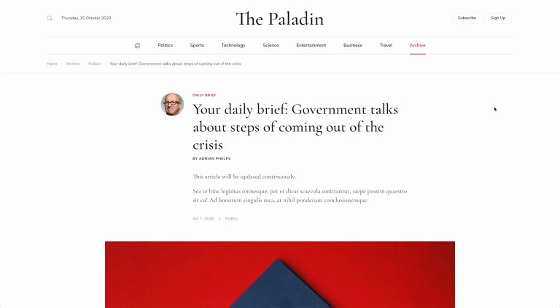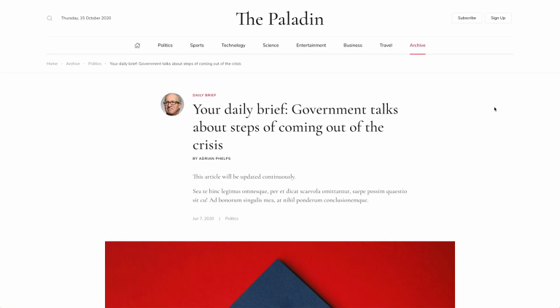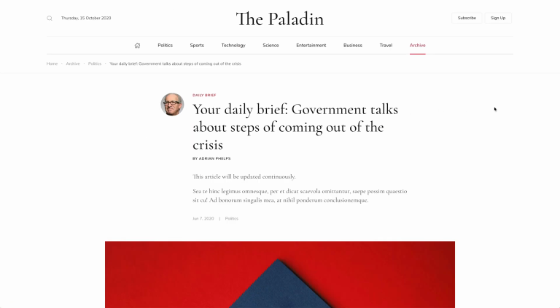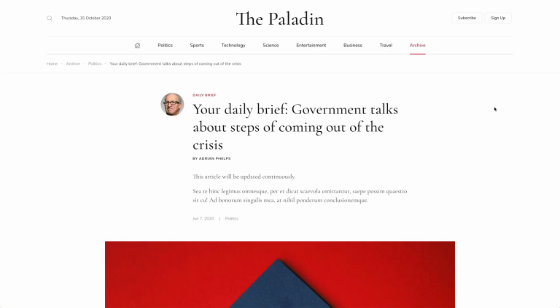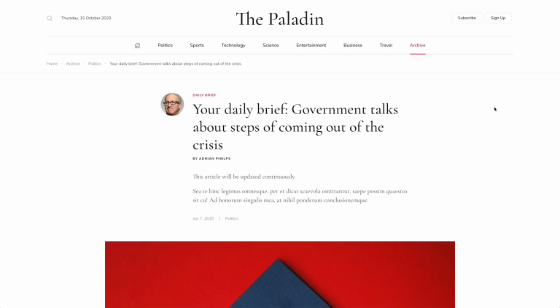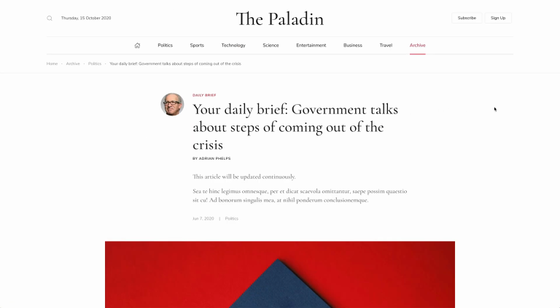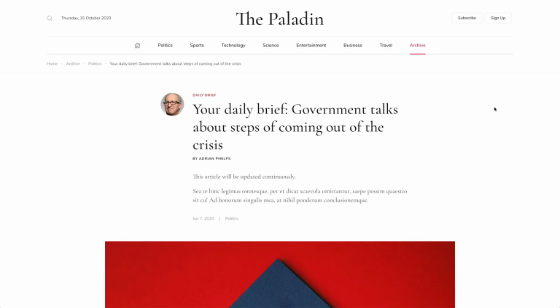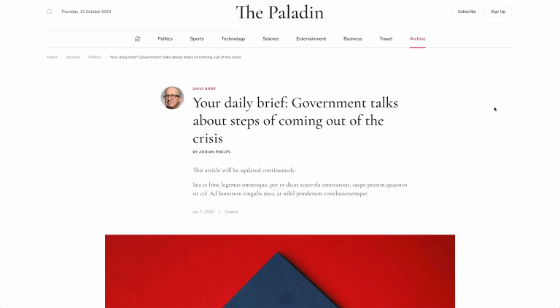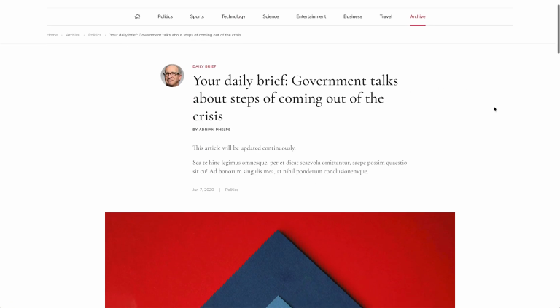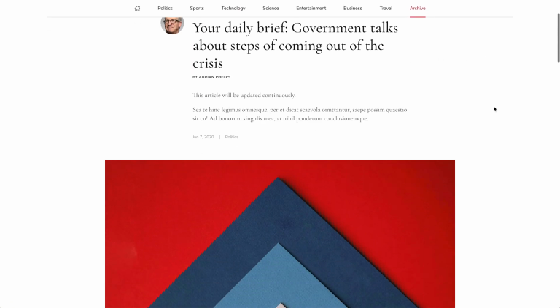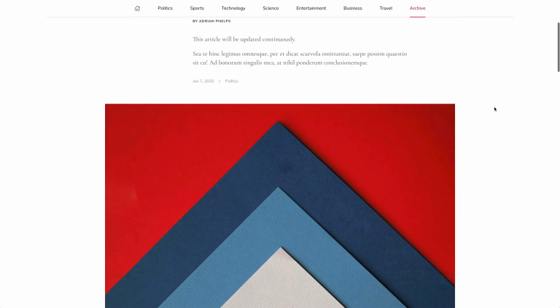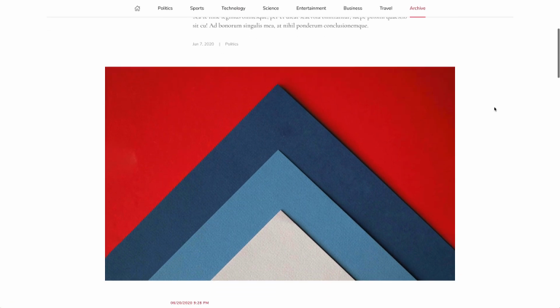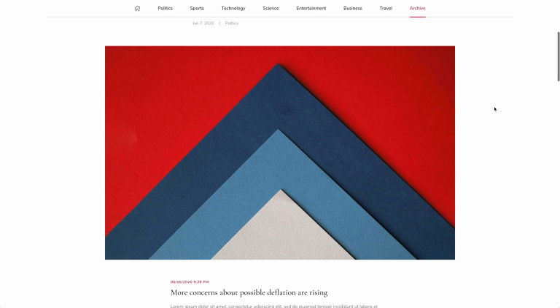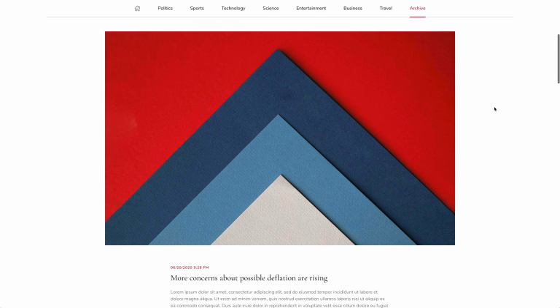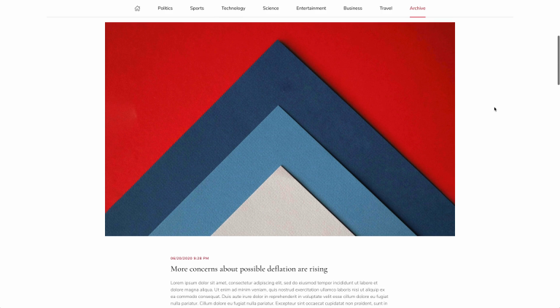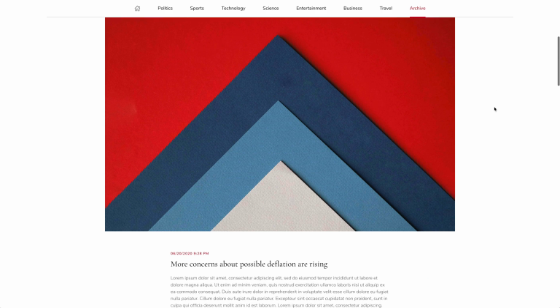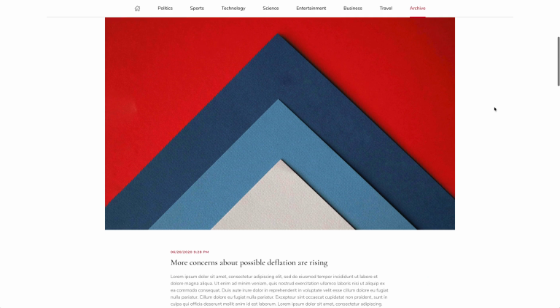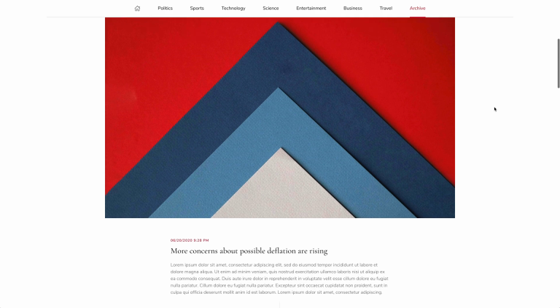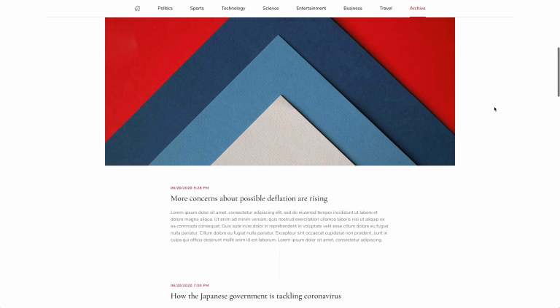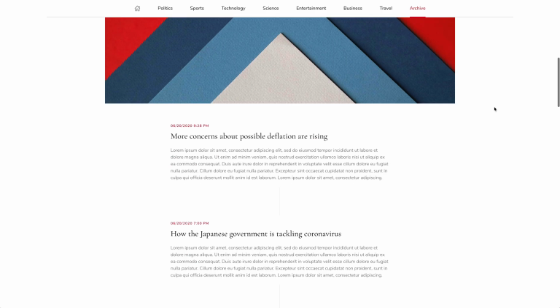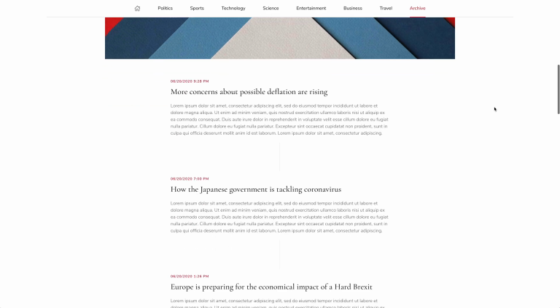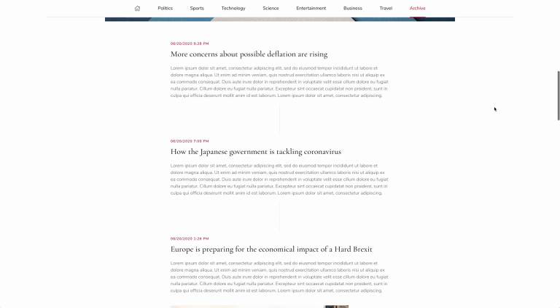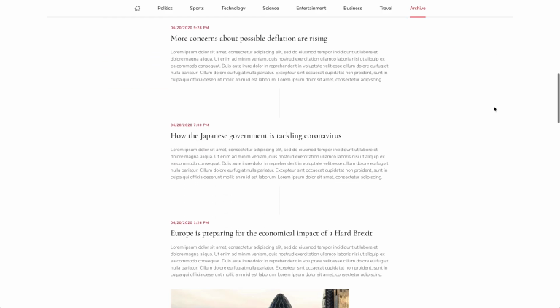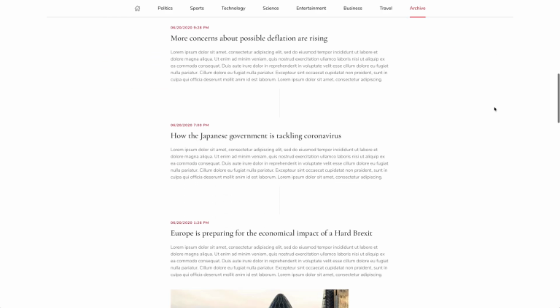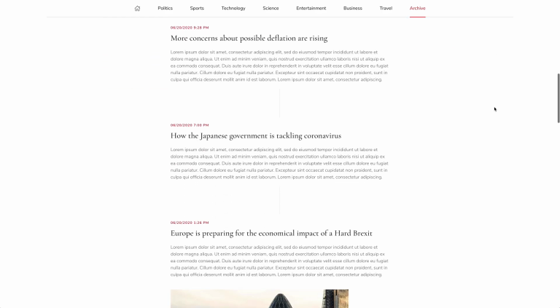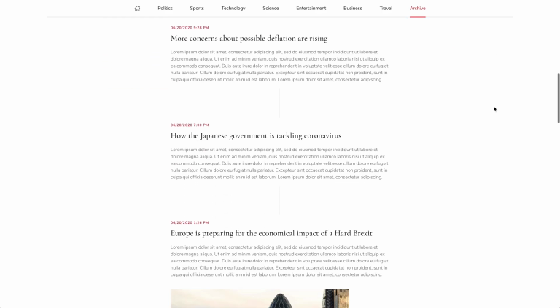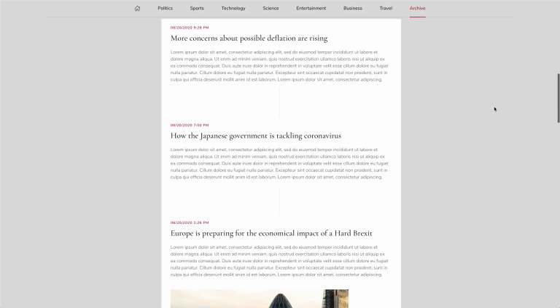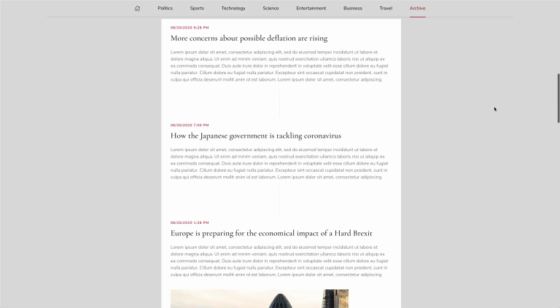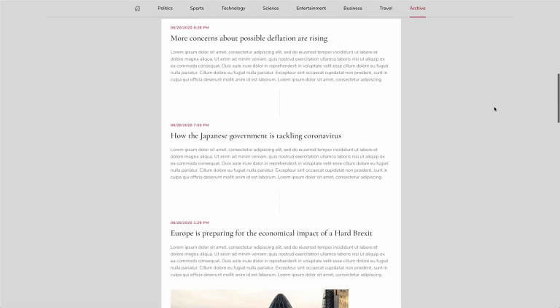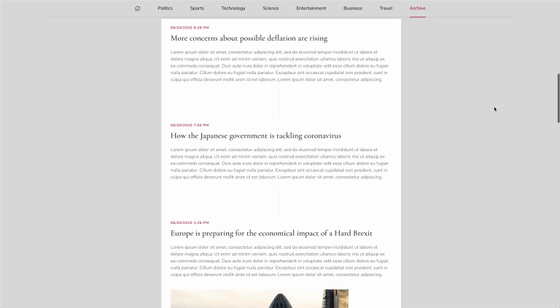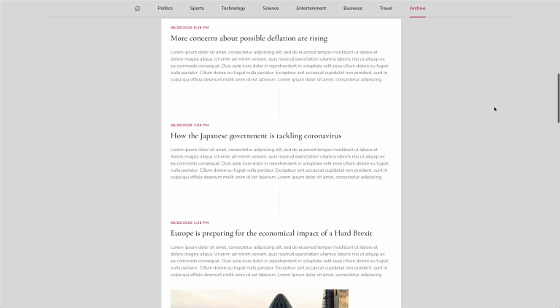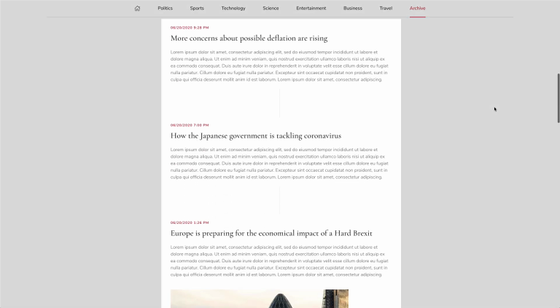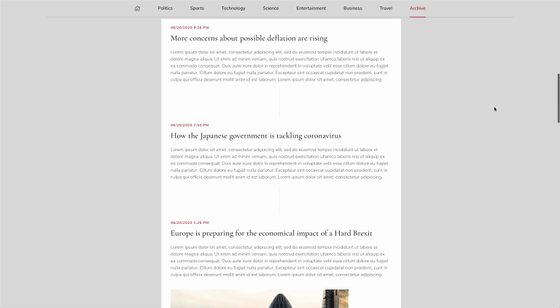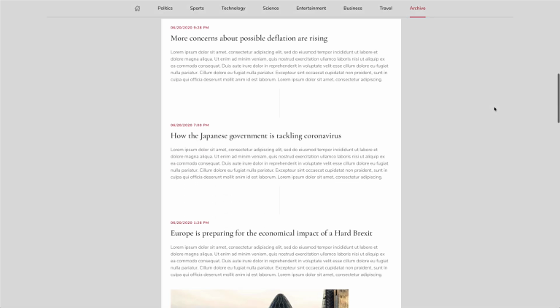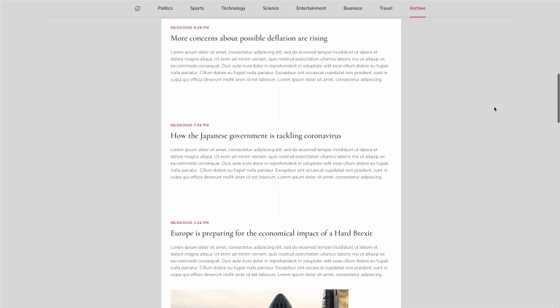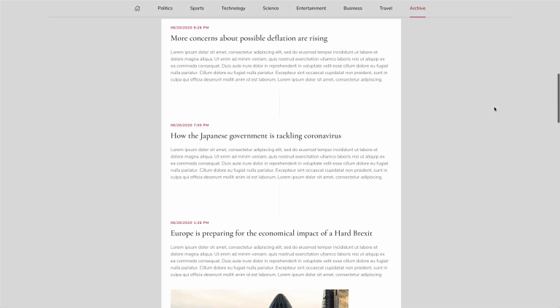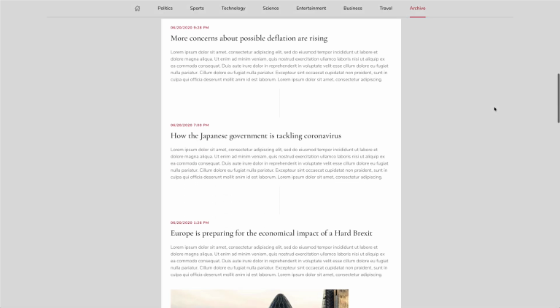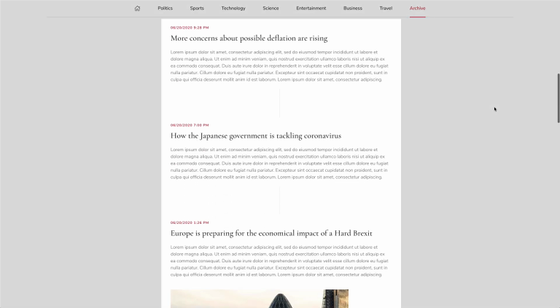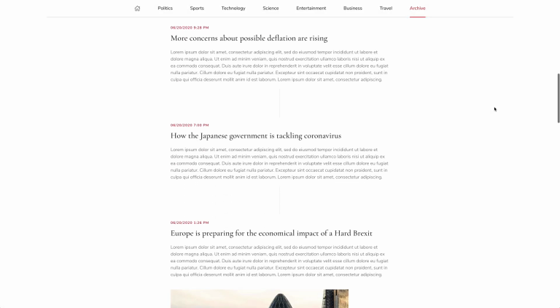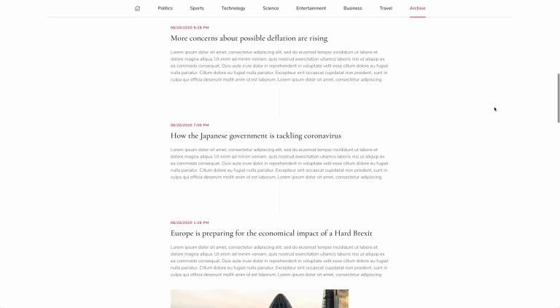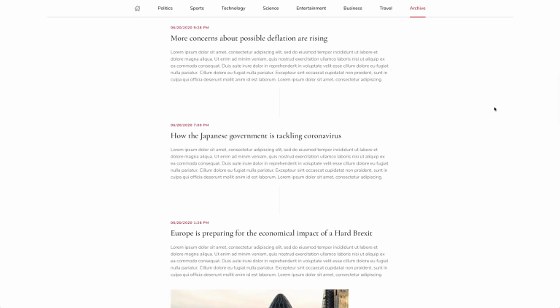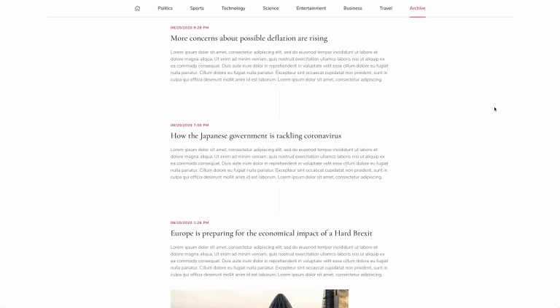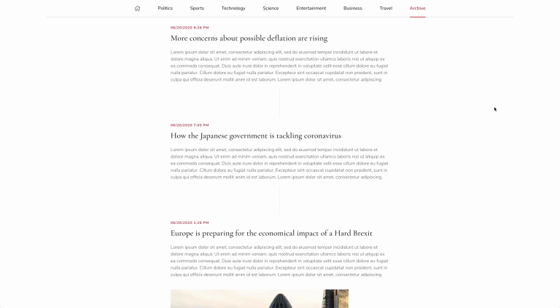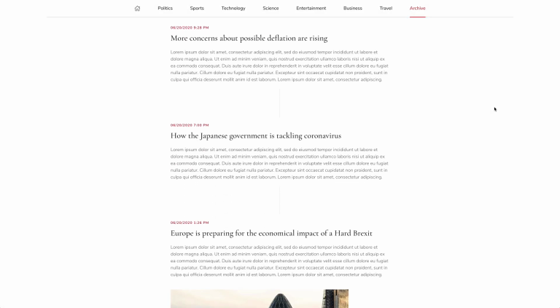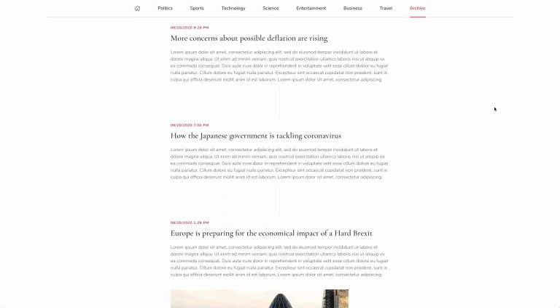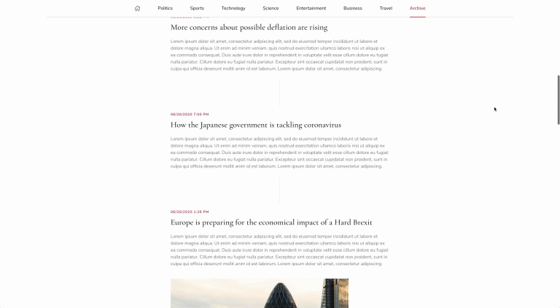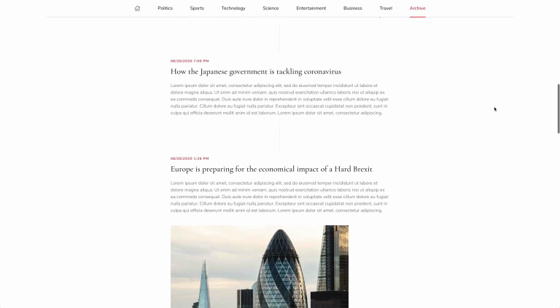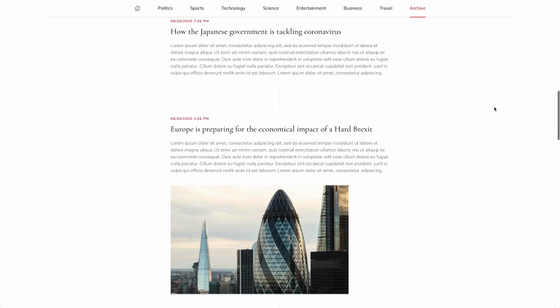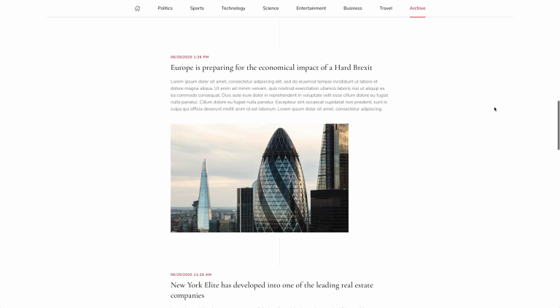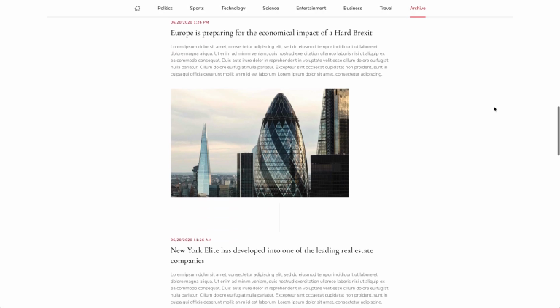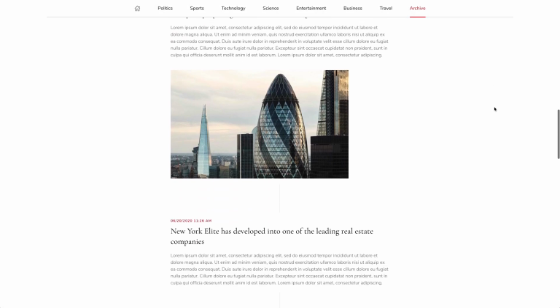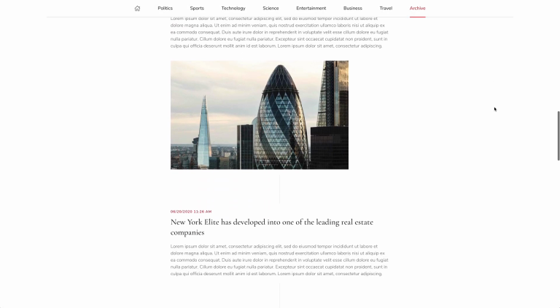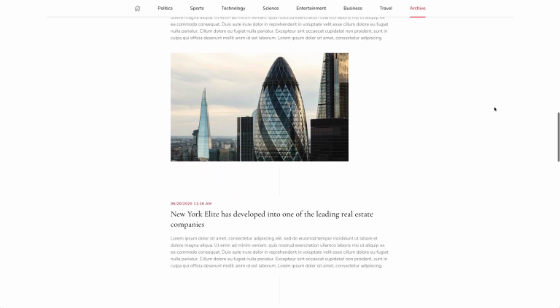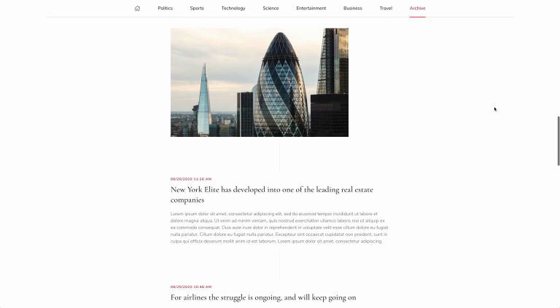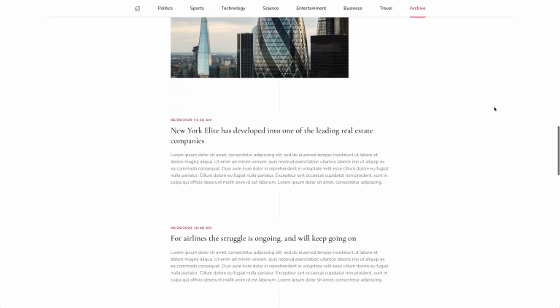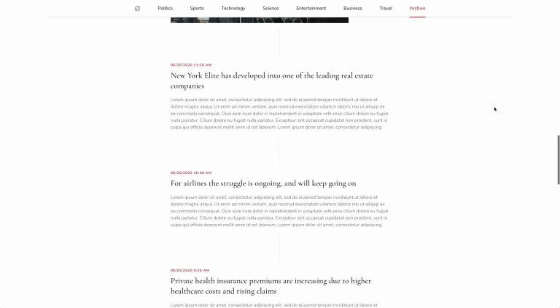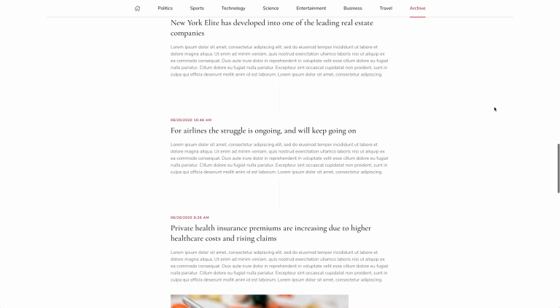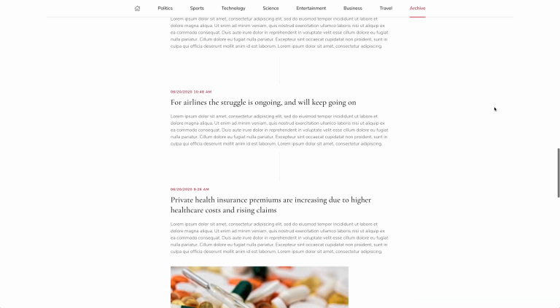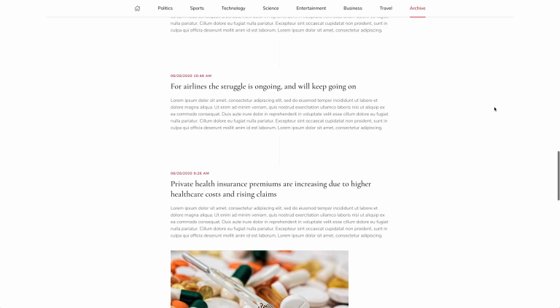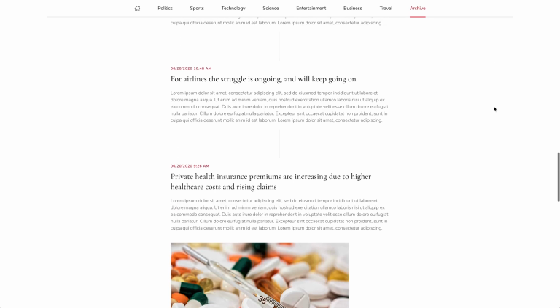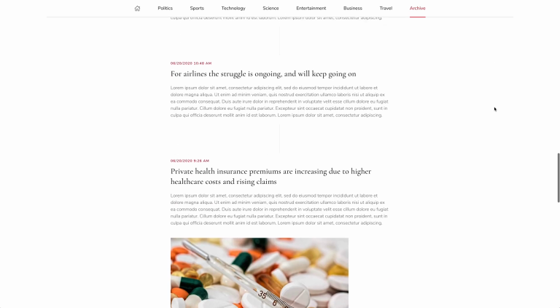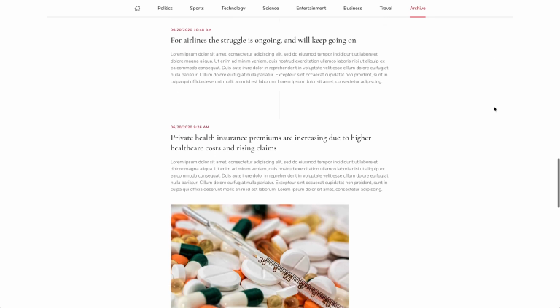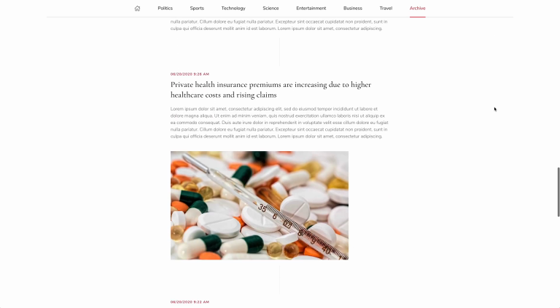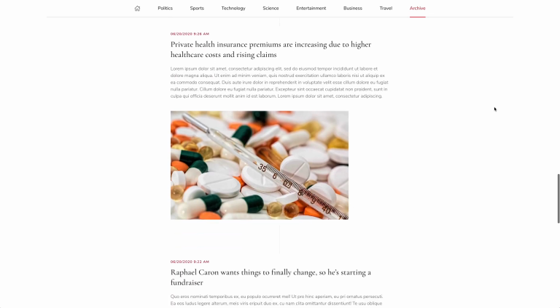The daily brief post has an individual layout. It shows a list of manually created daily news in chronological order, followed by latest news.